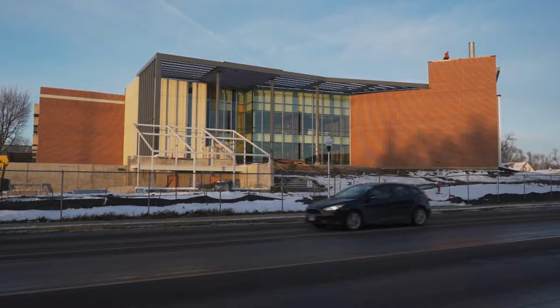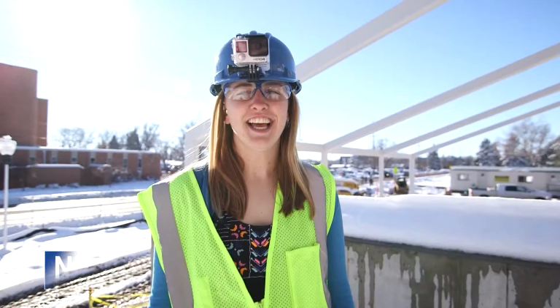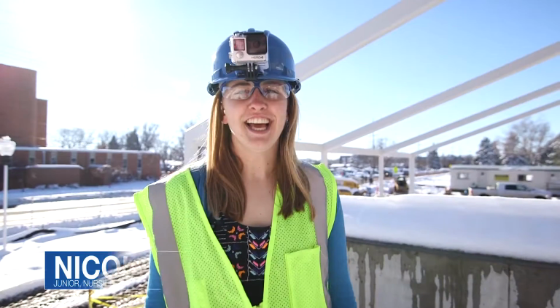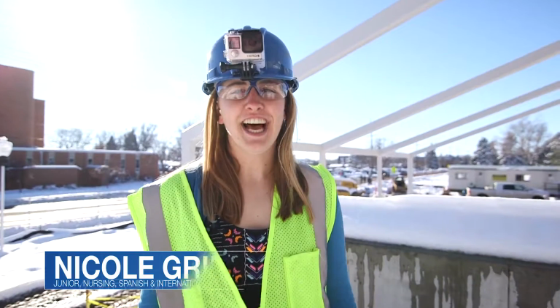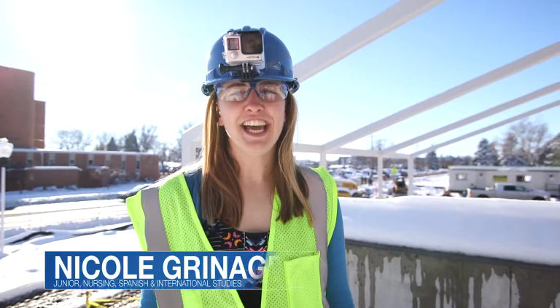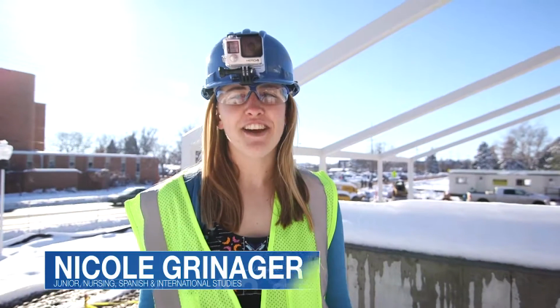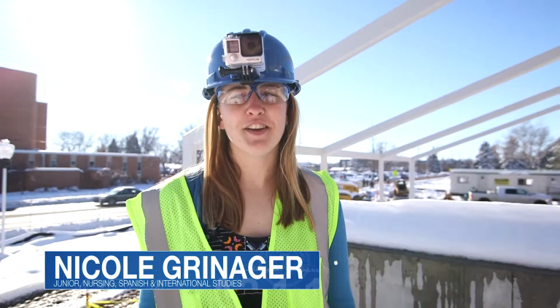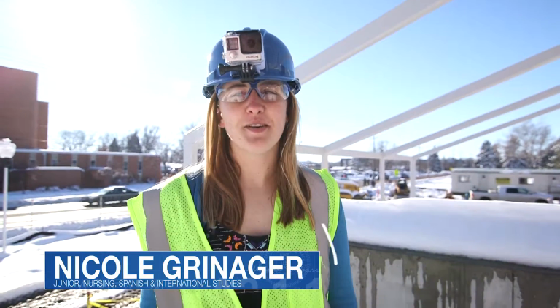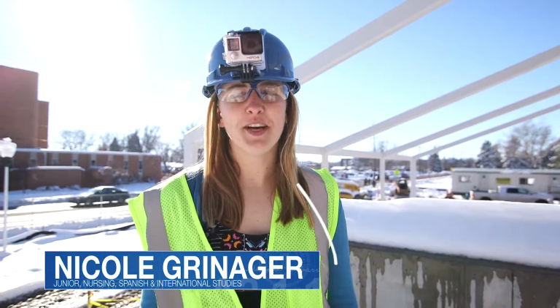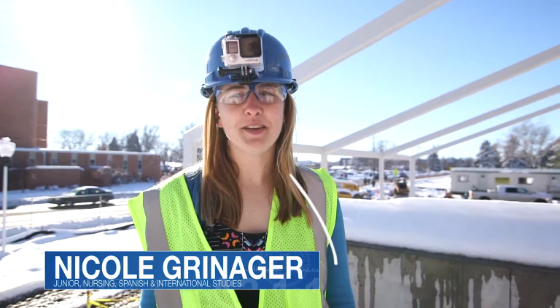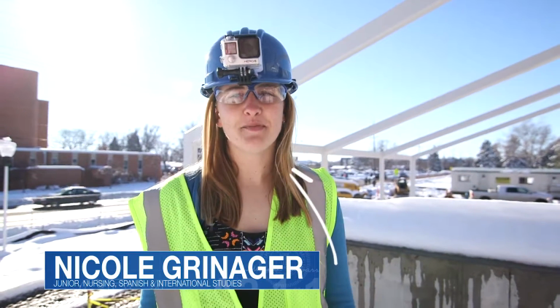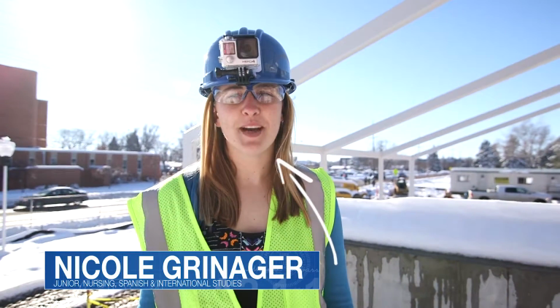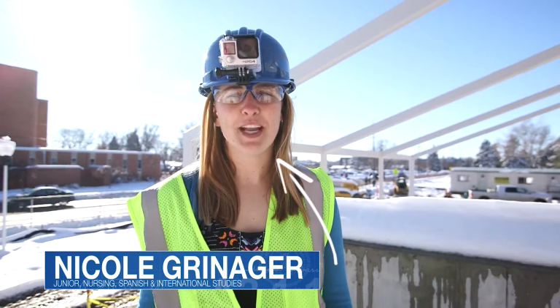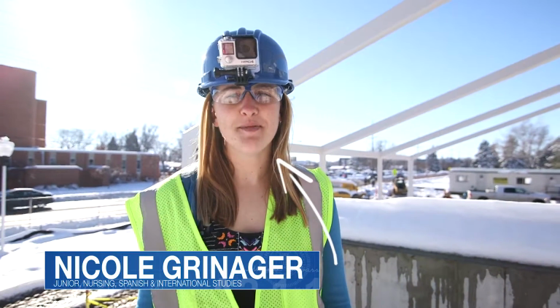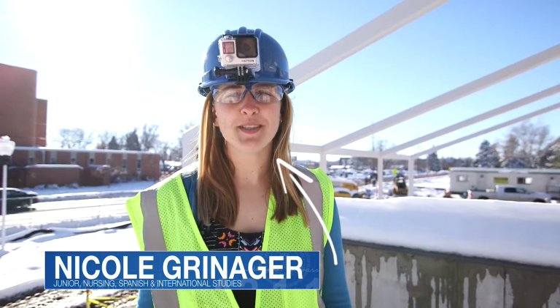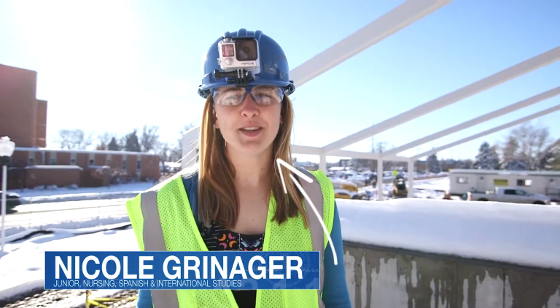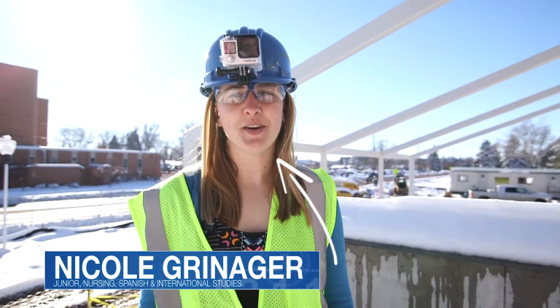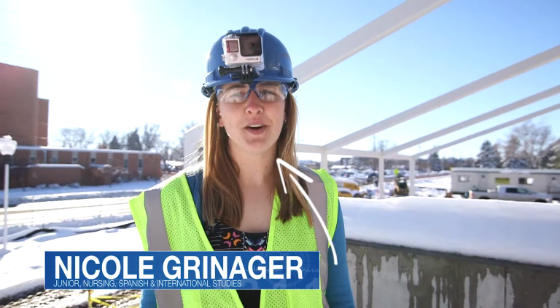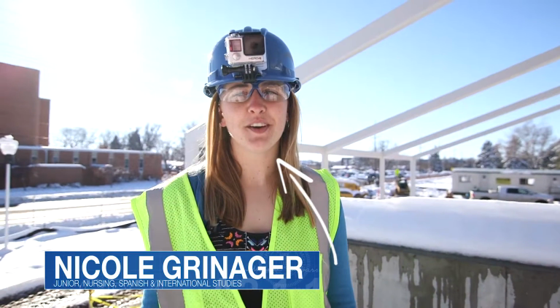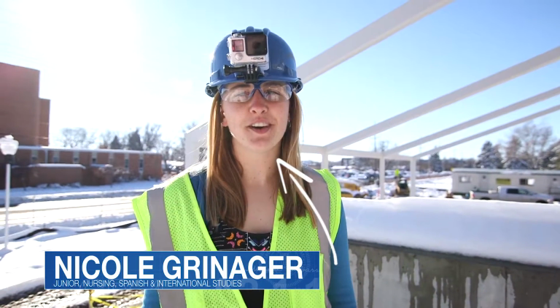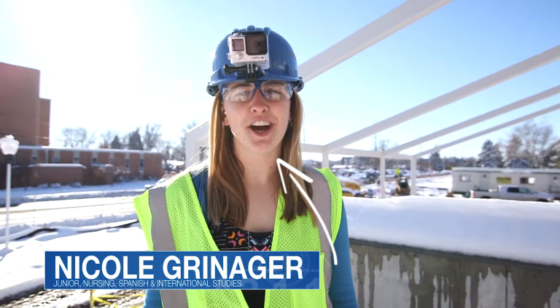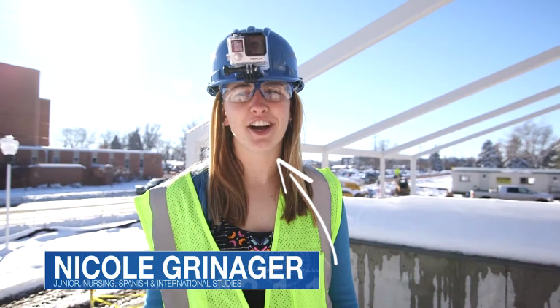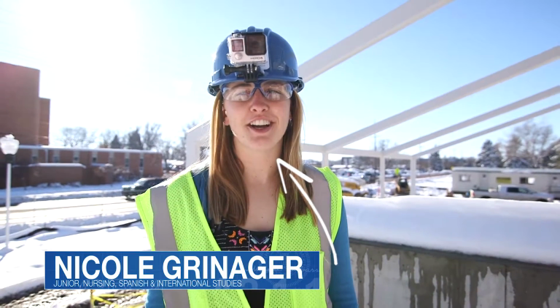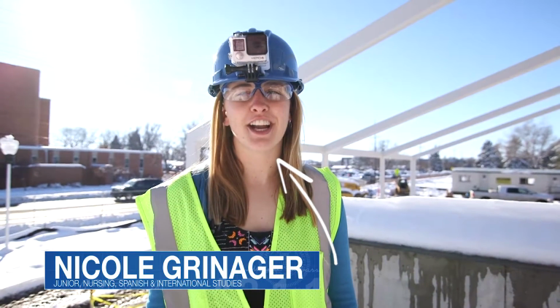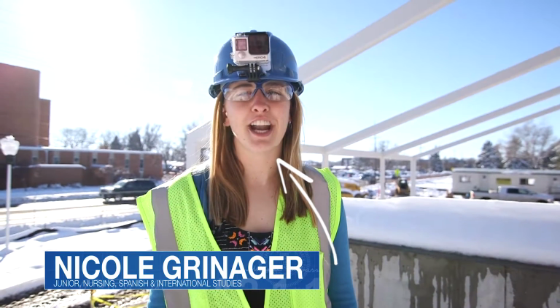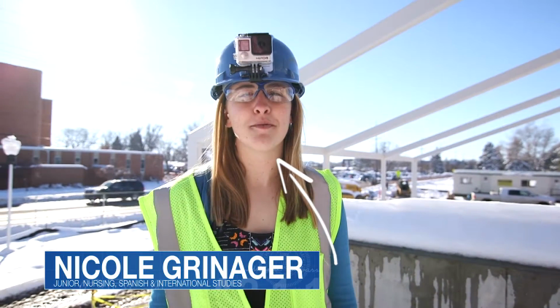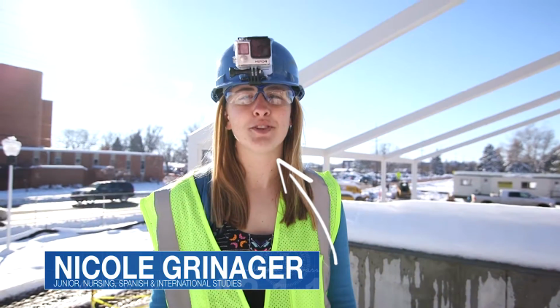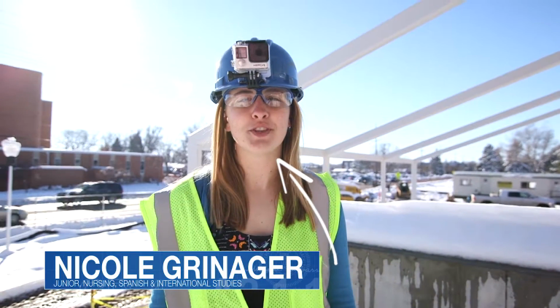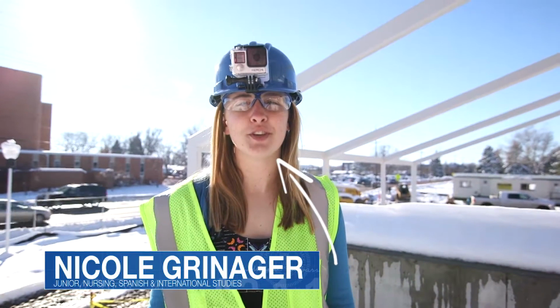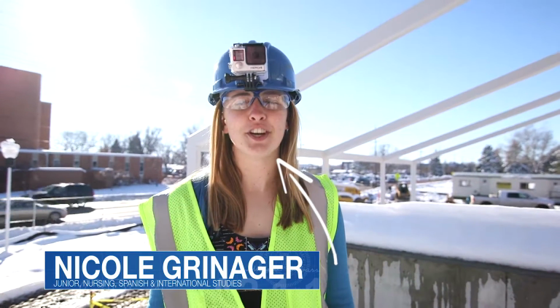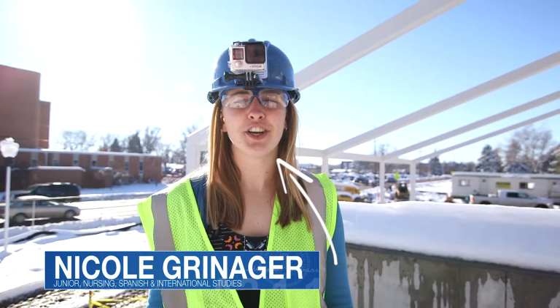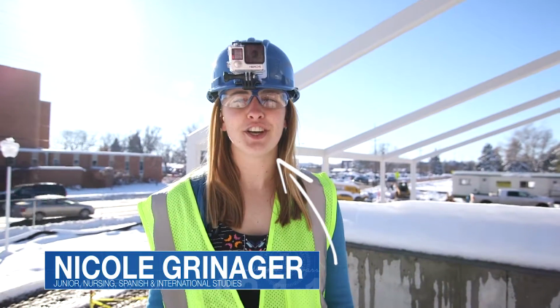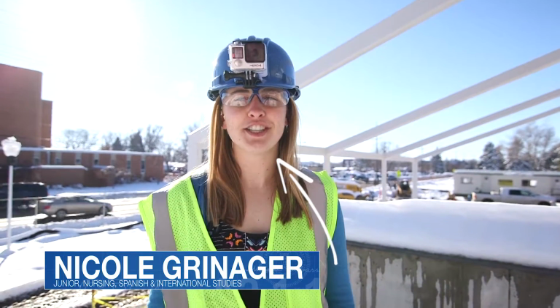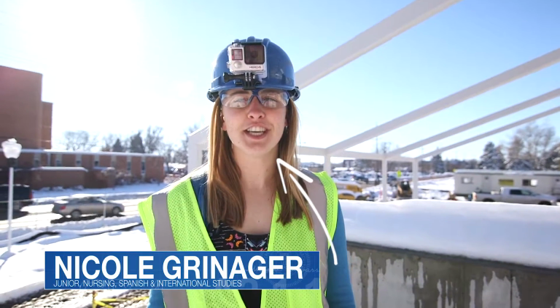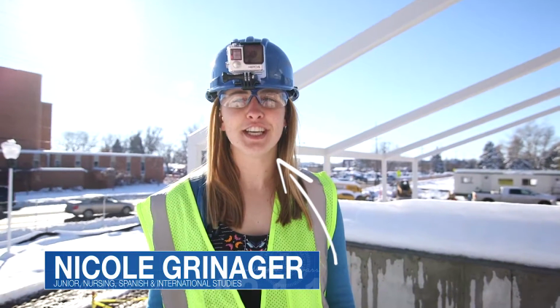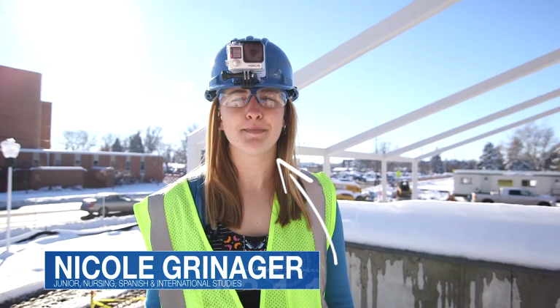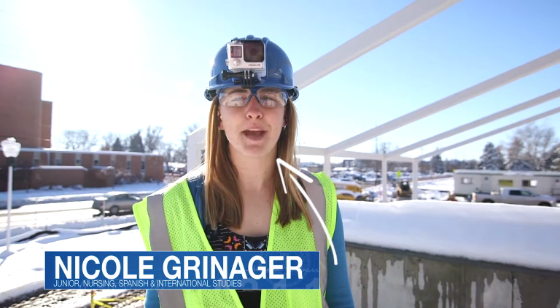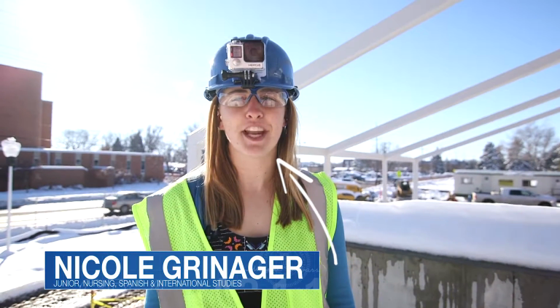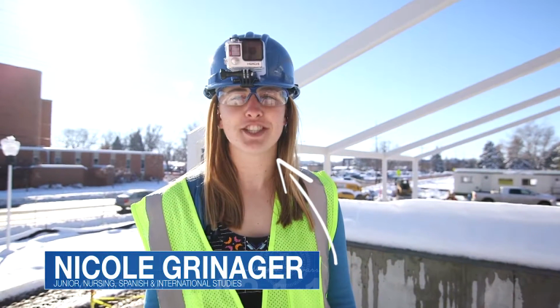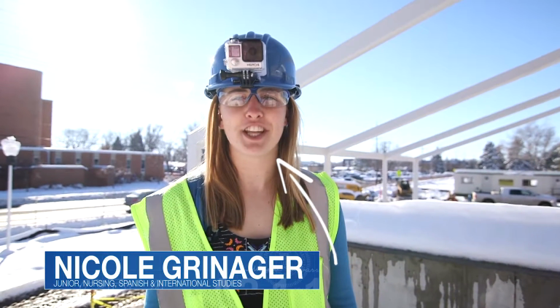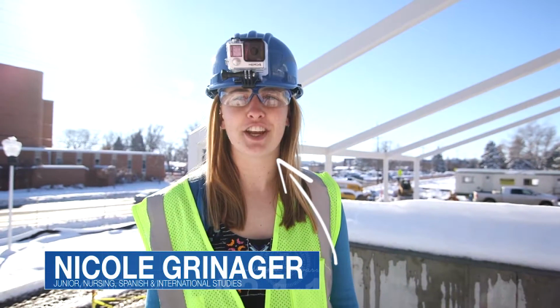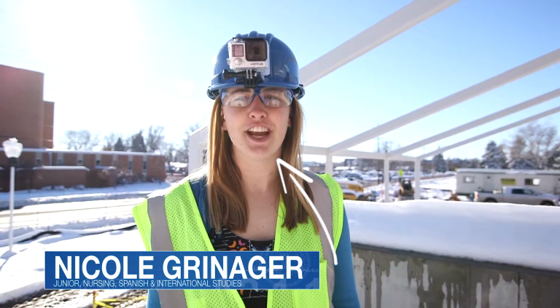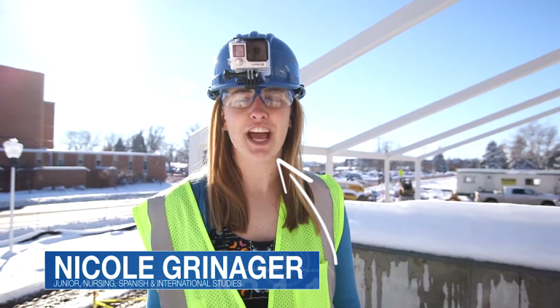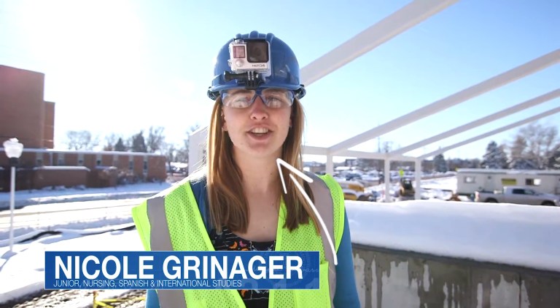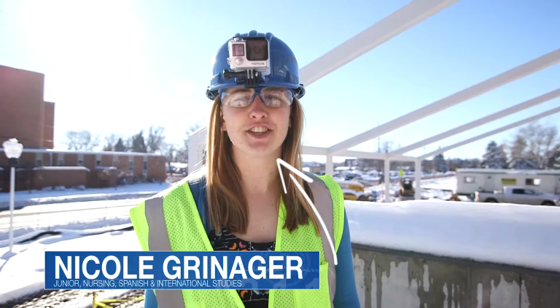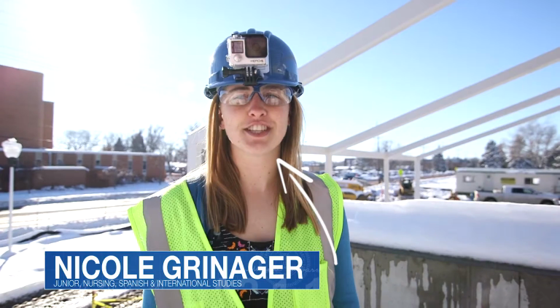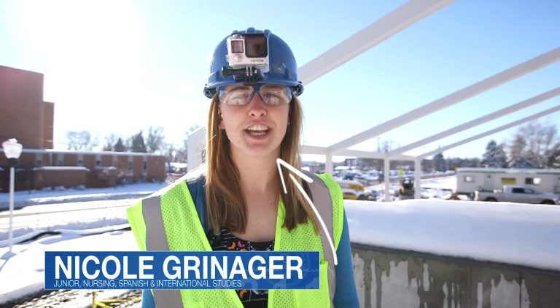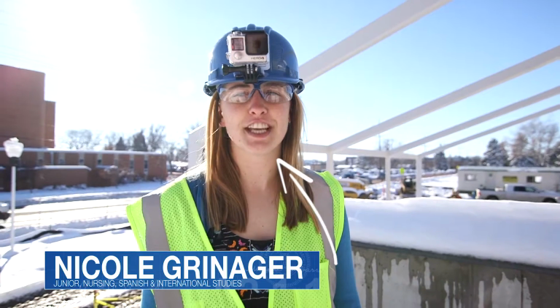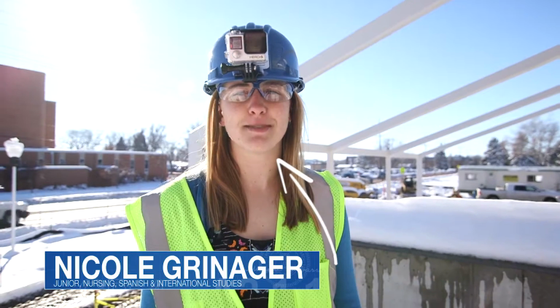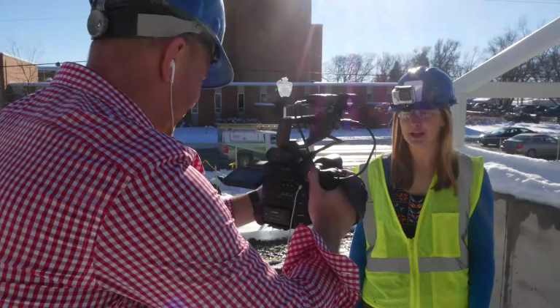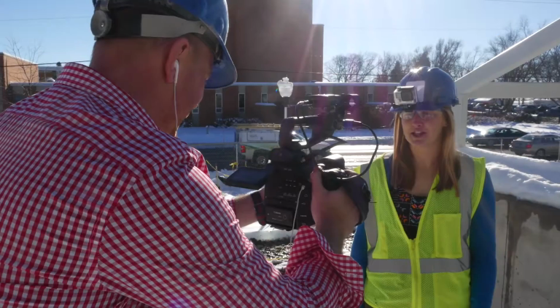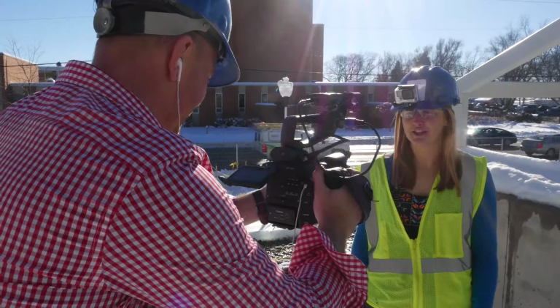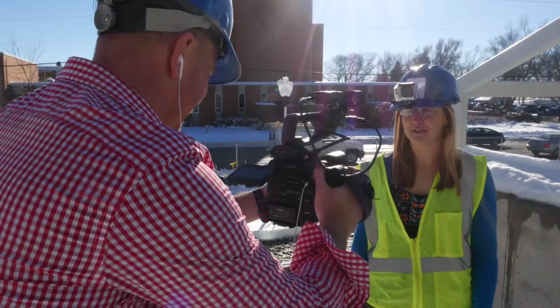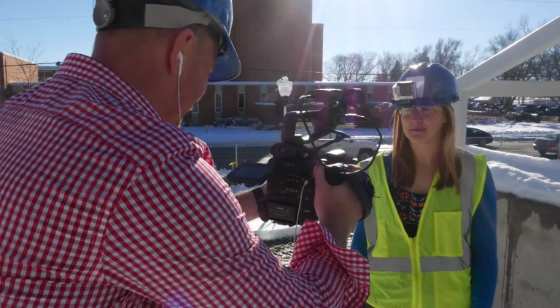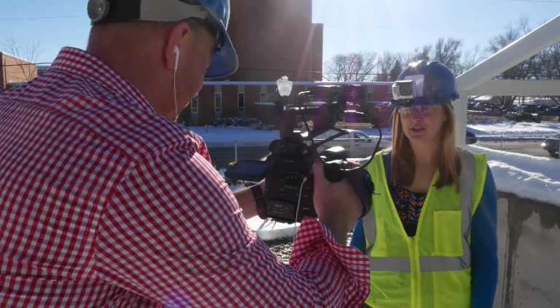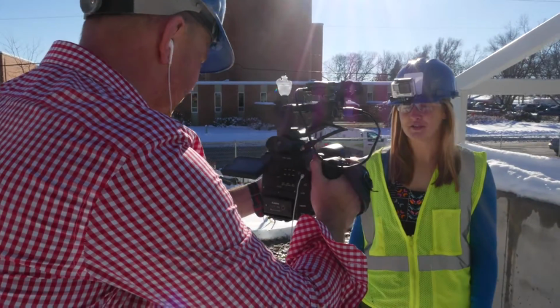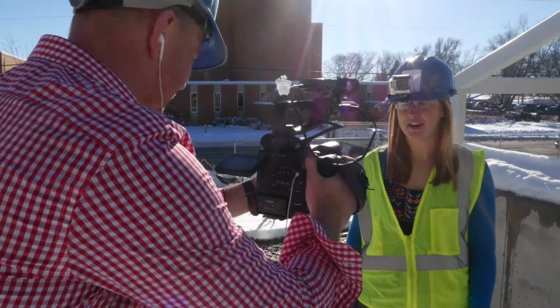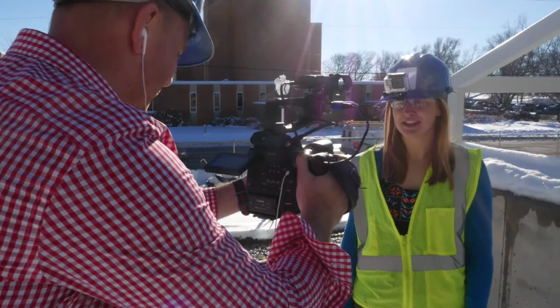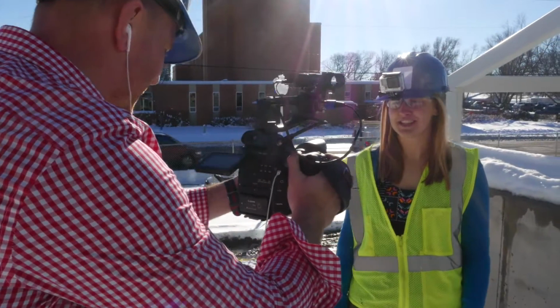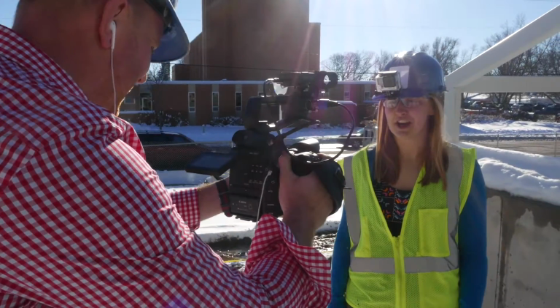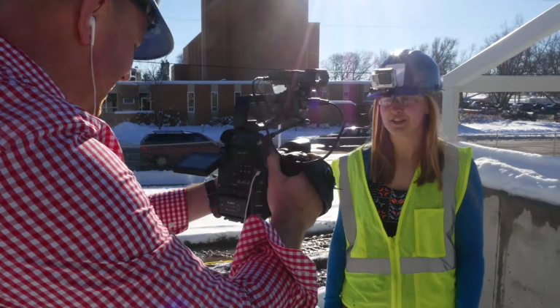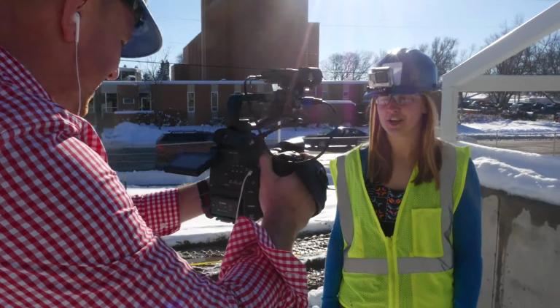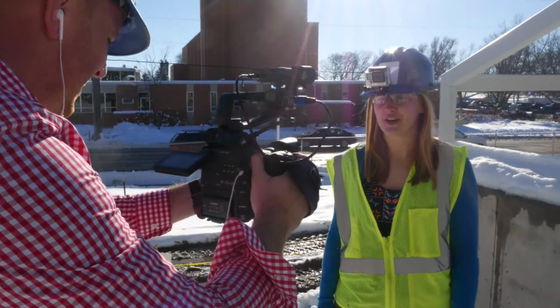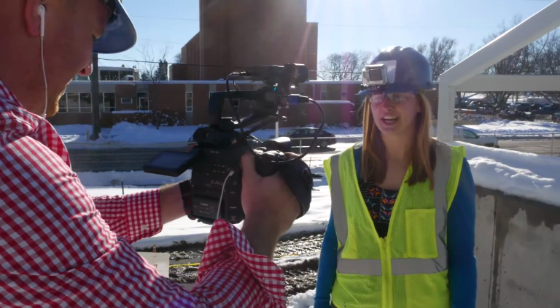Hi everyone, my name is Nicole Grenager and I'm a Junior Nursing, Spanish and International Studies major from Sioux Falls, South Dakota.